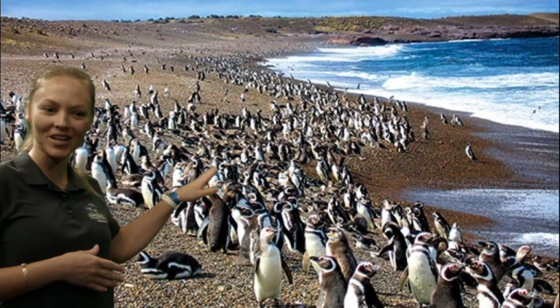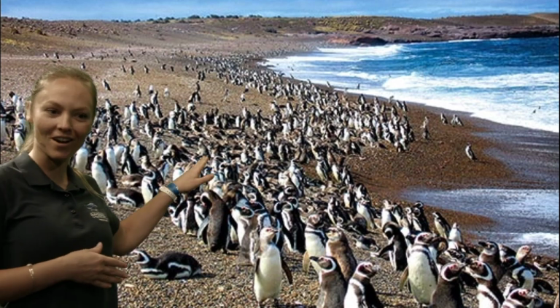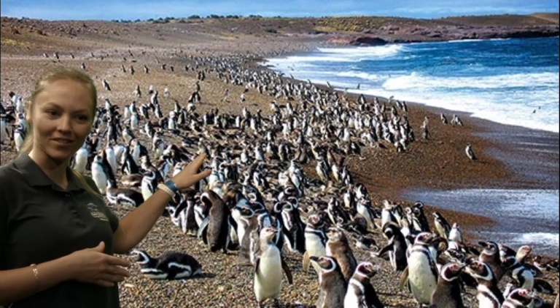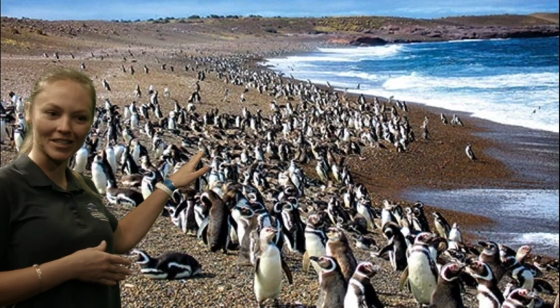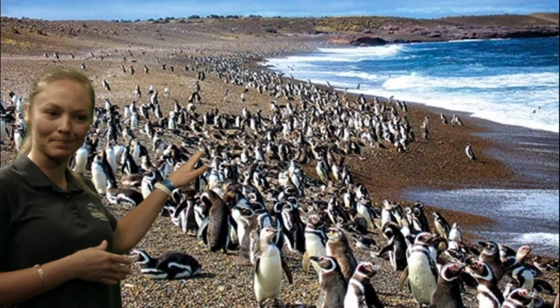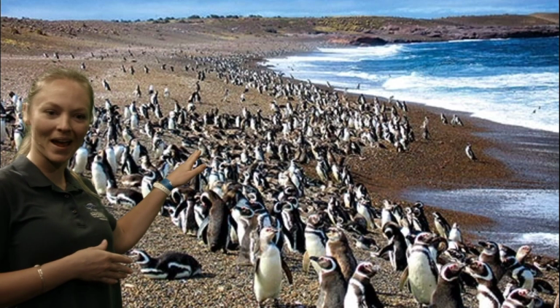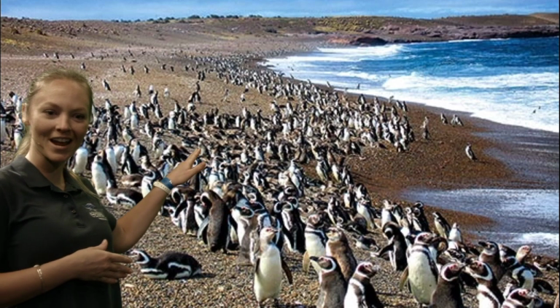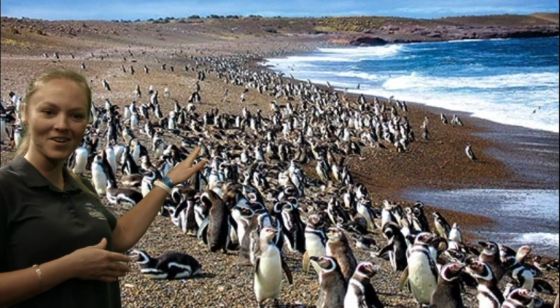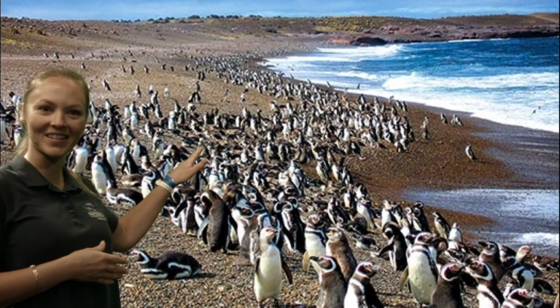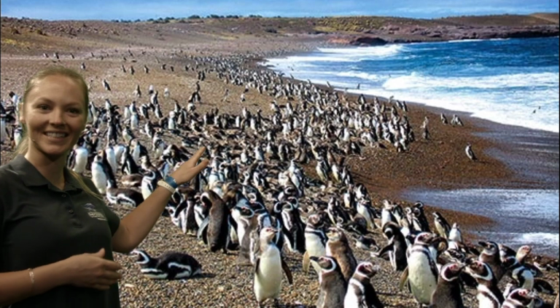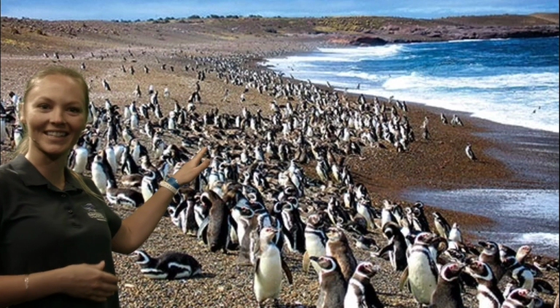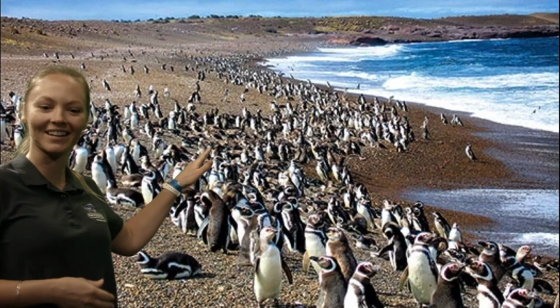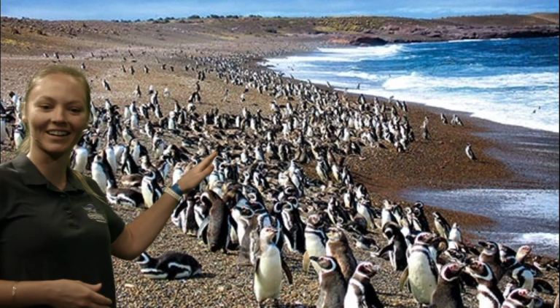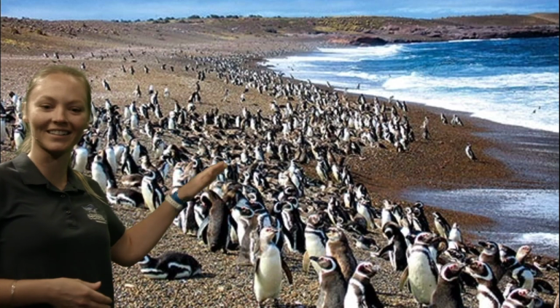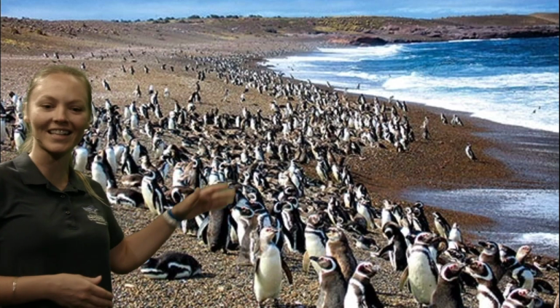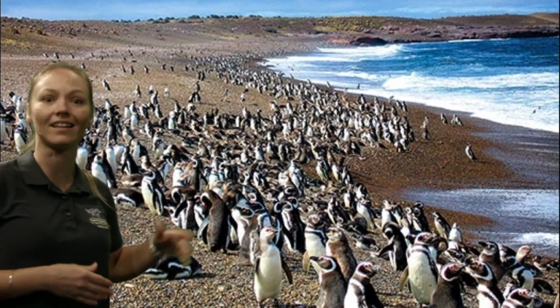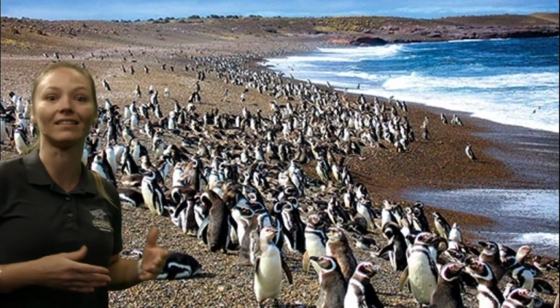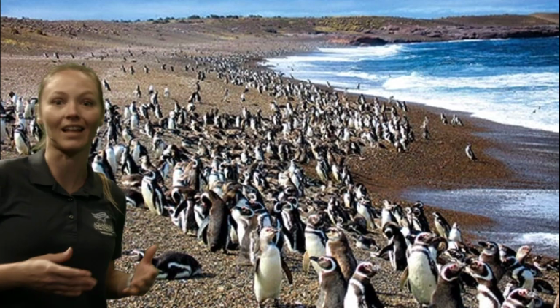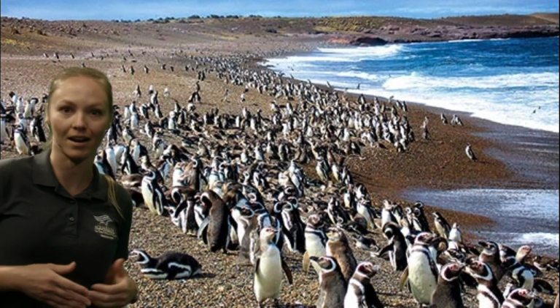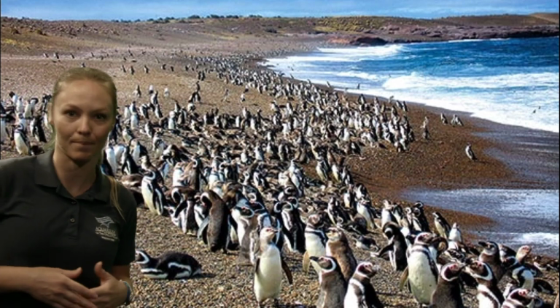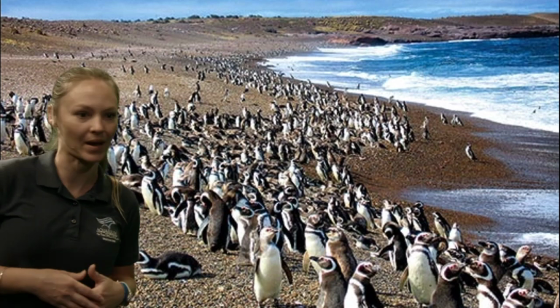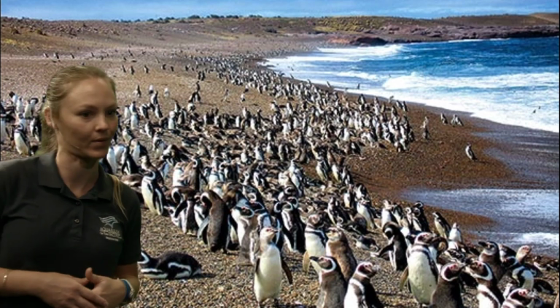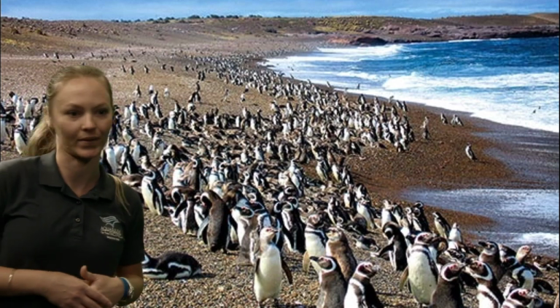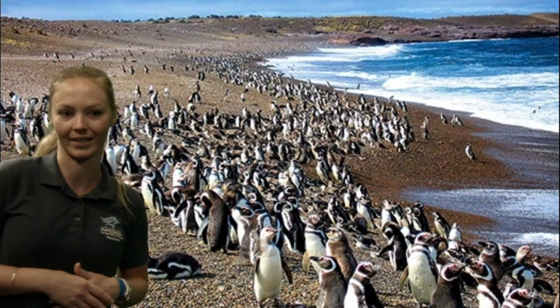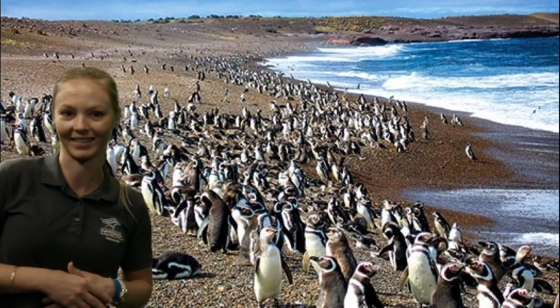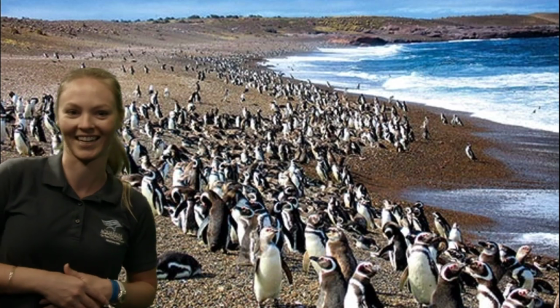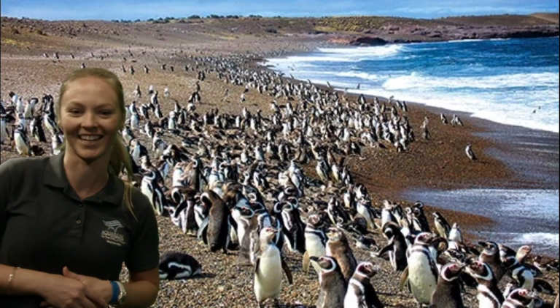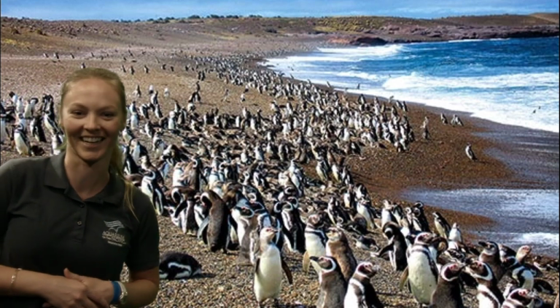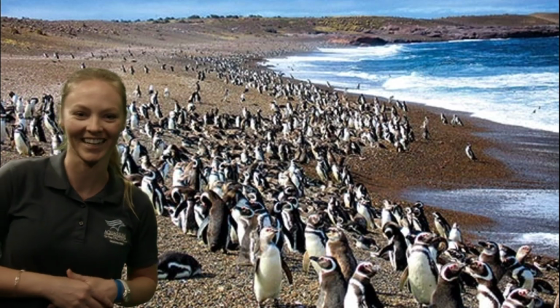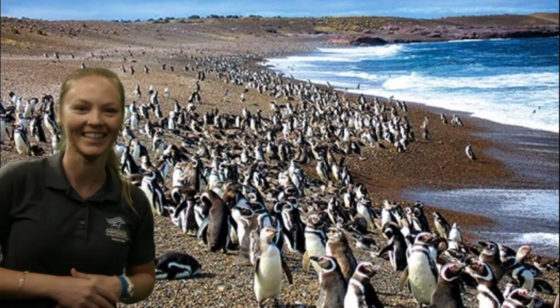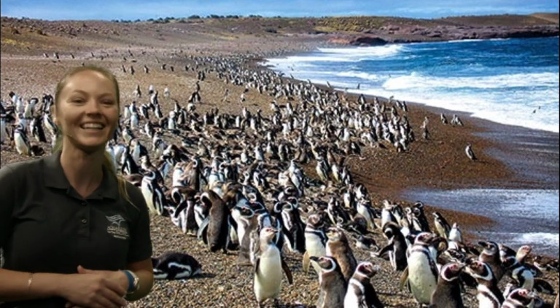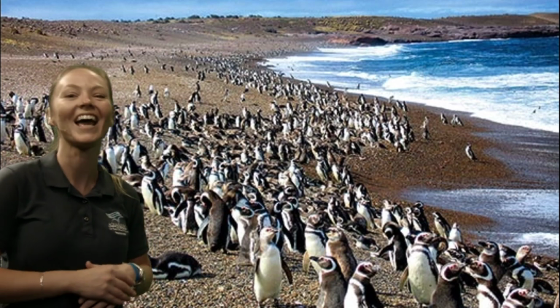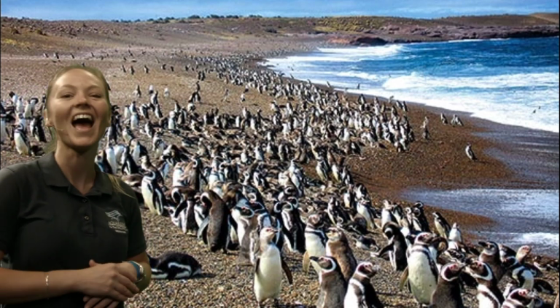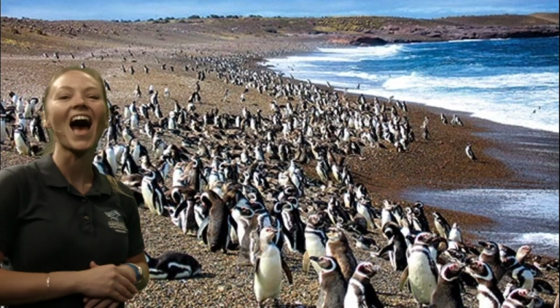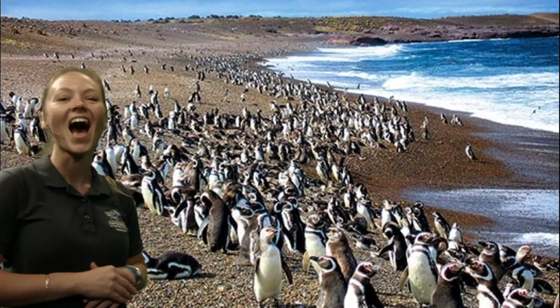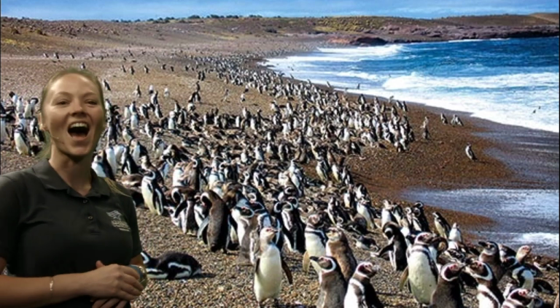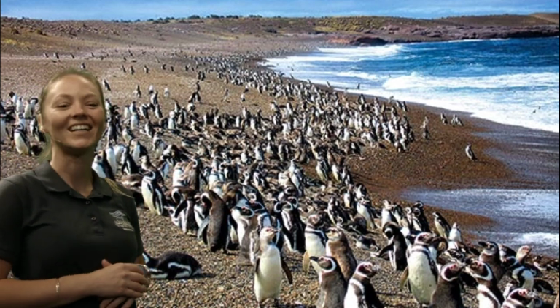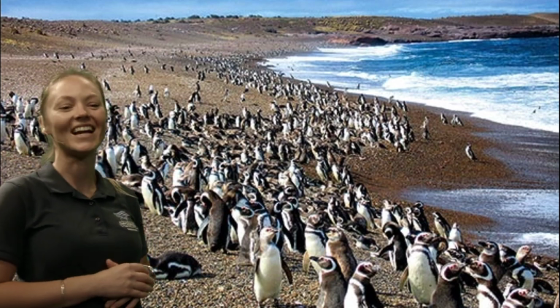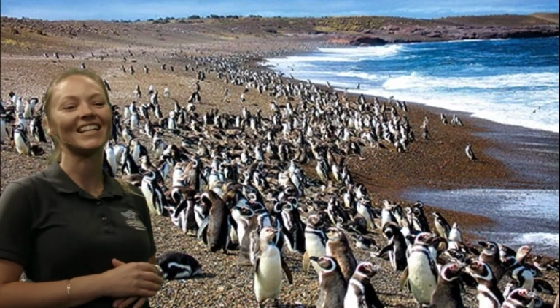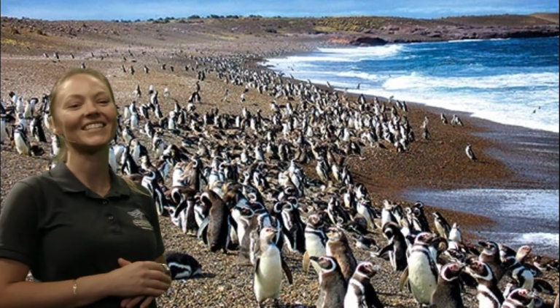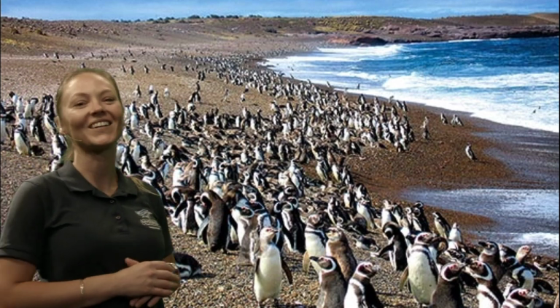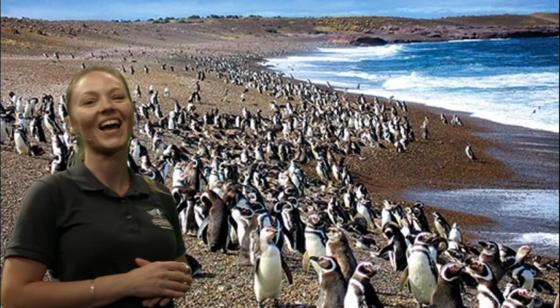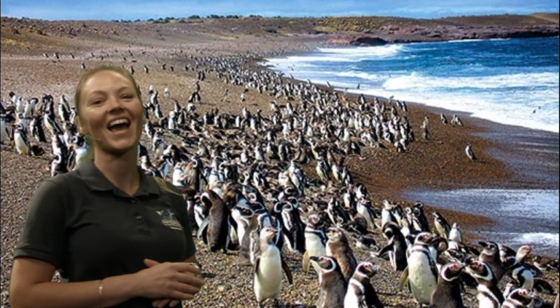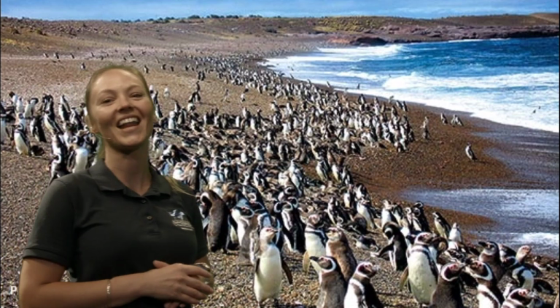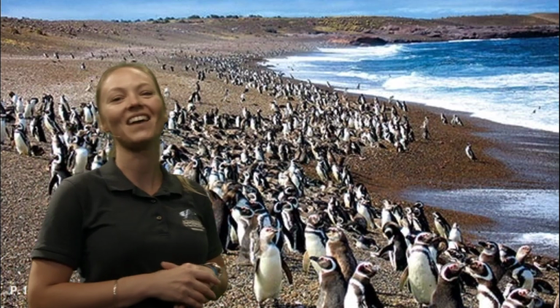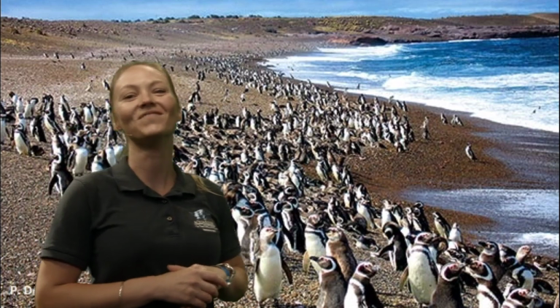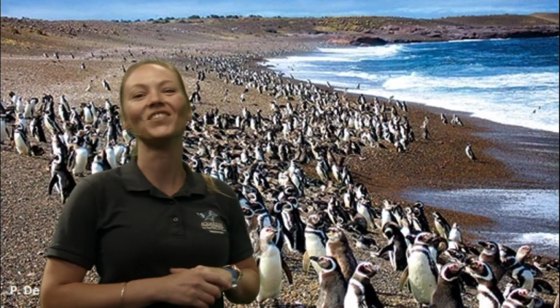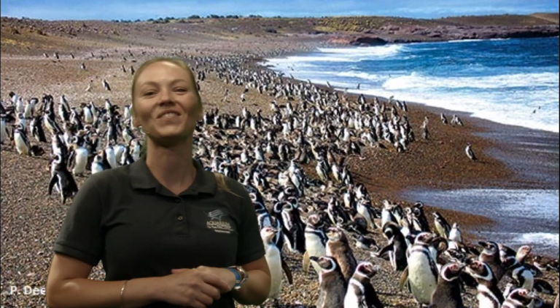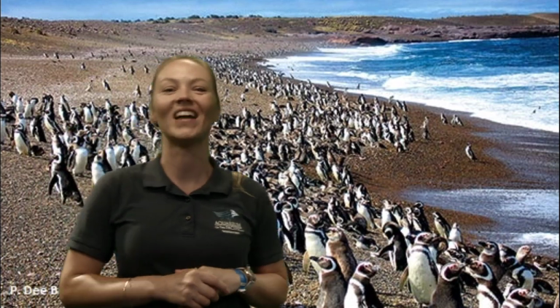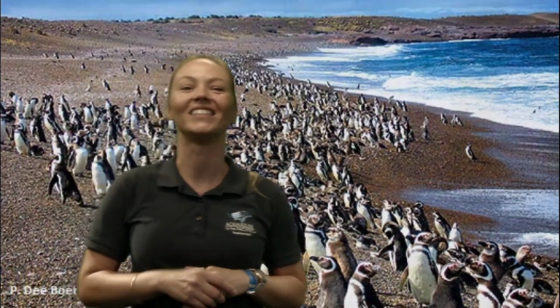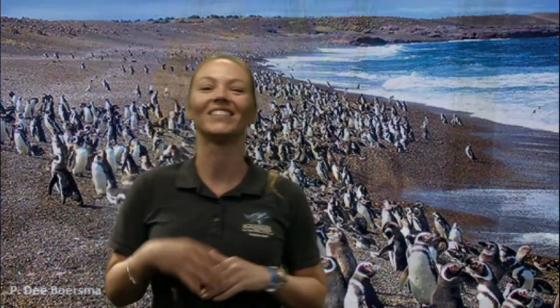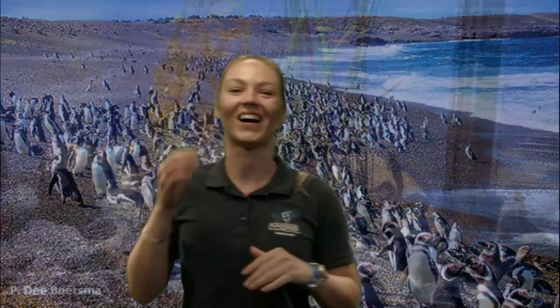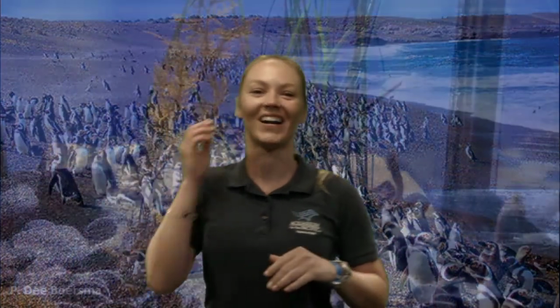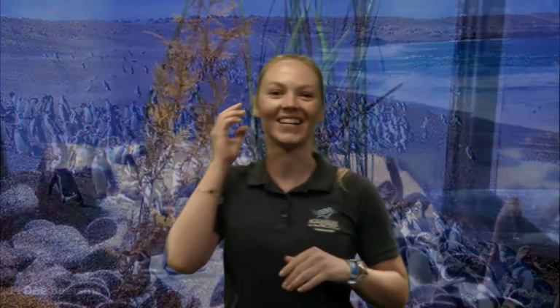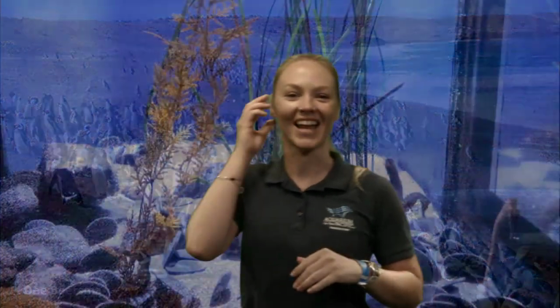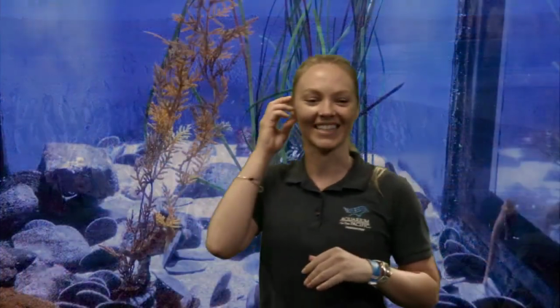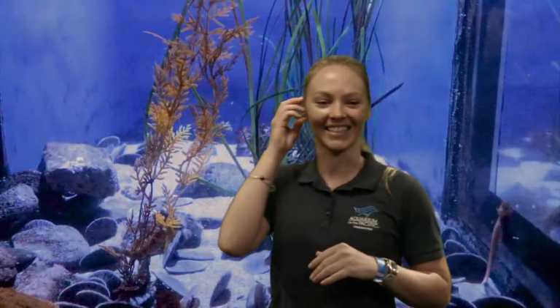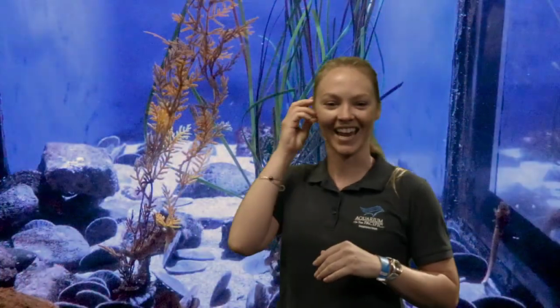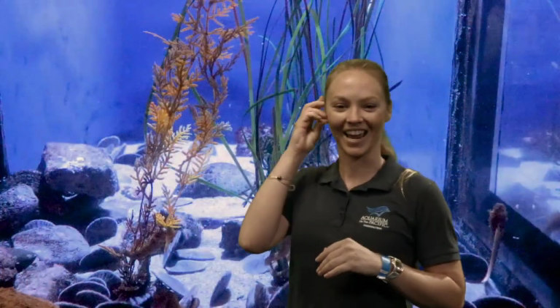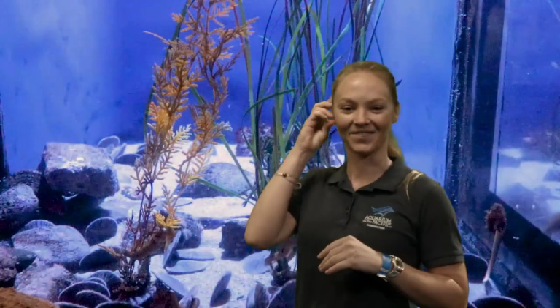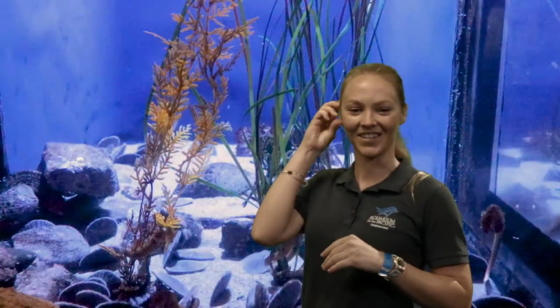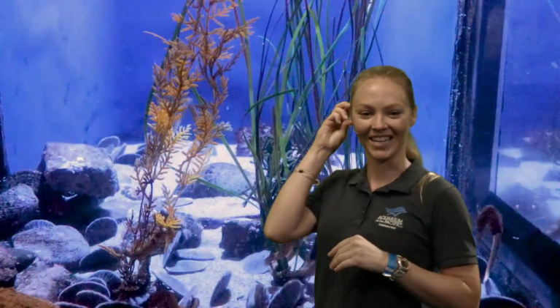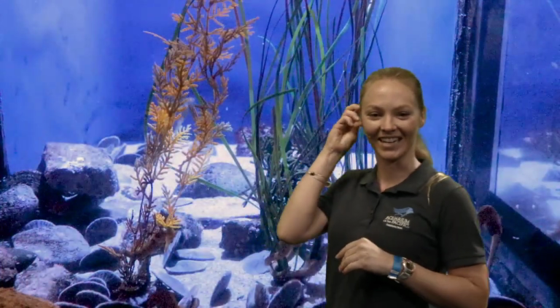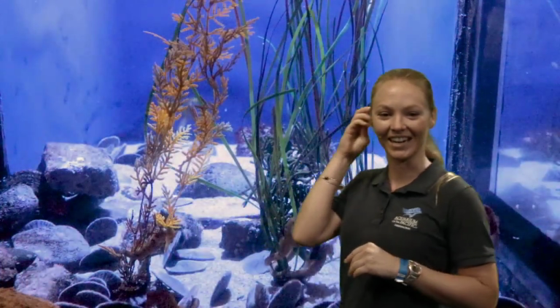Look at all these penguins here — that's a lot of penguins! Let's go ahead and move on to our next animal.